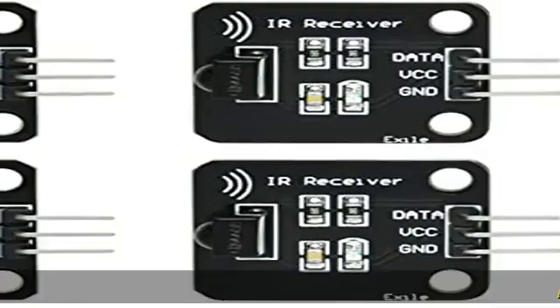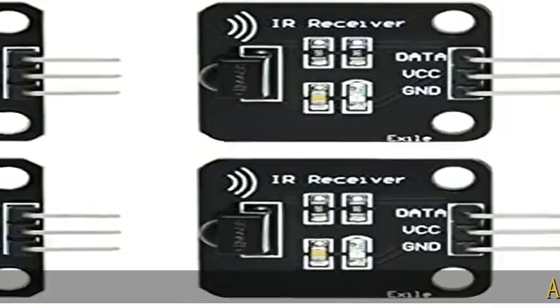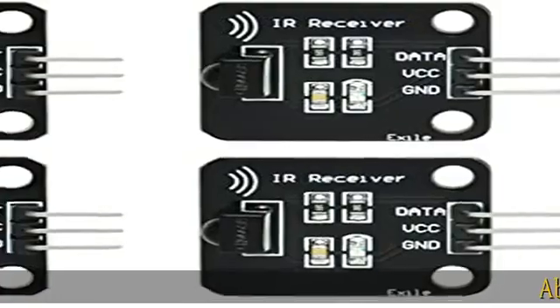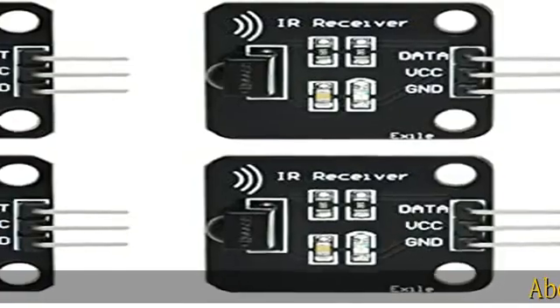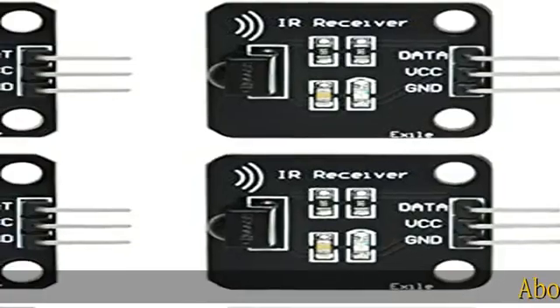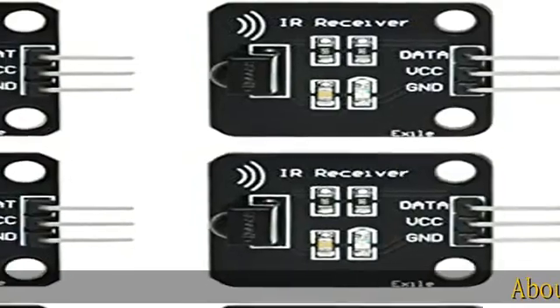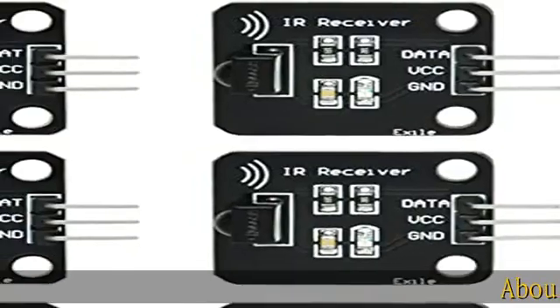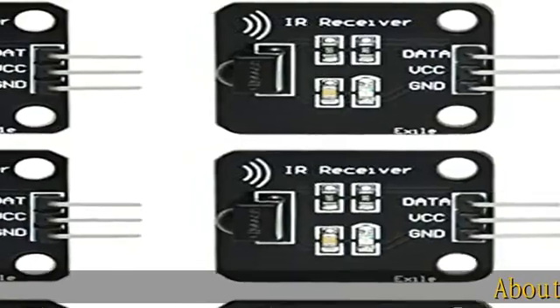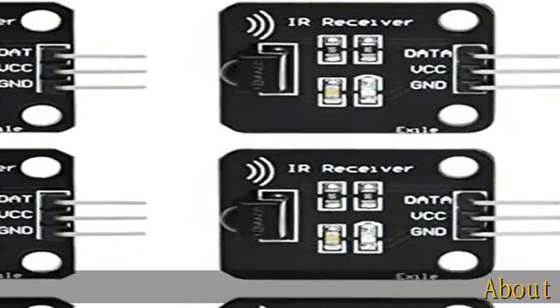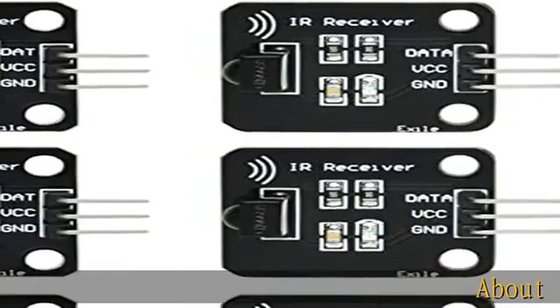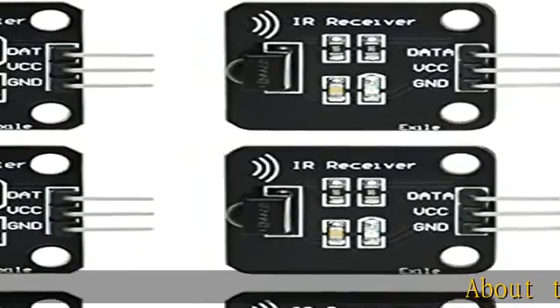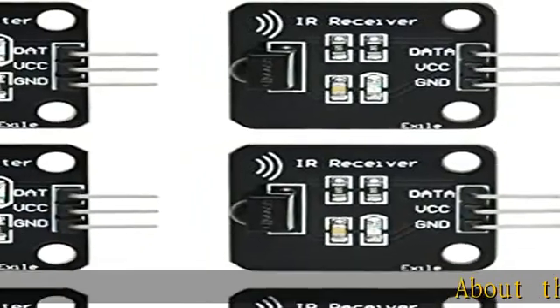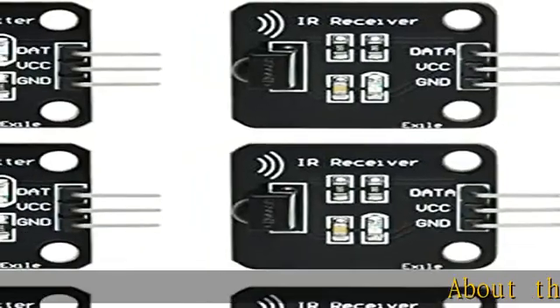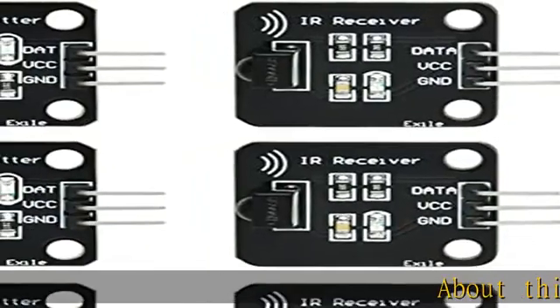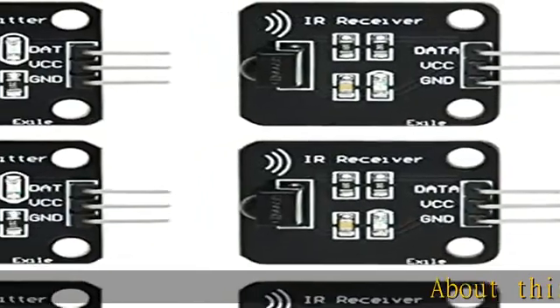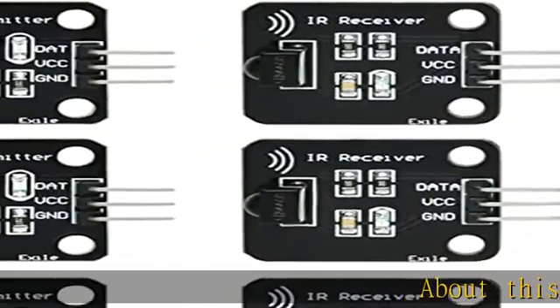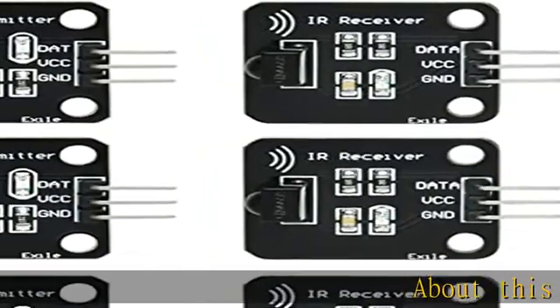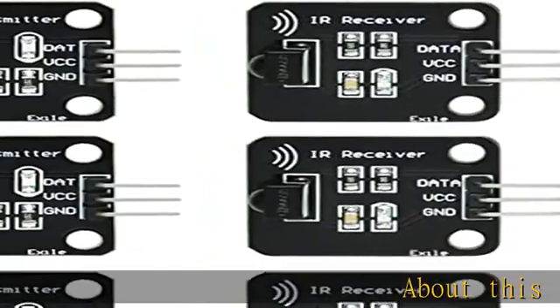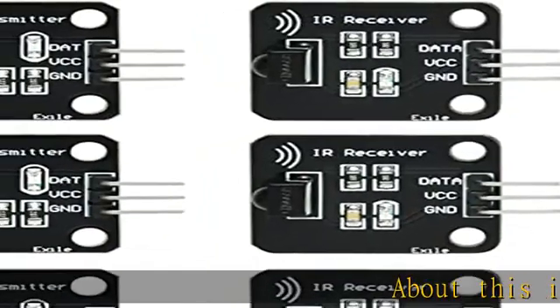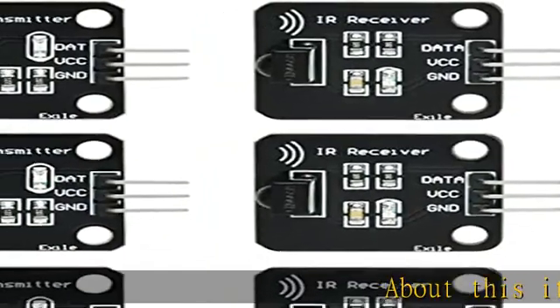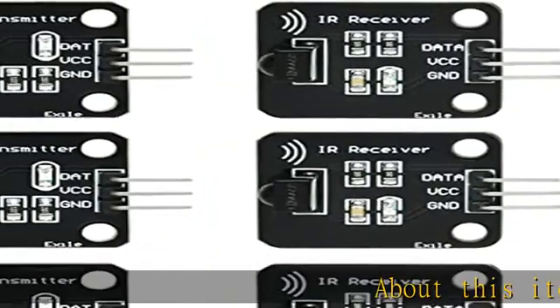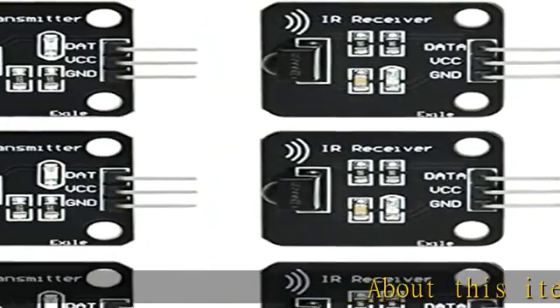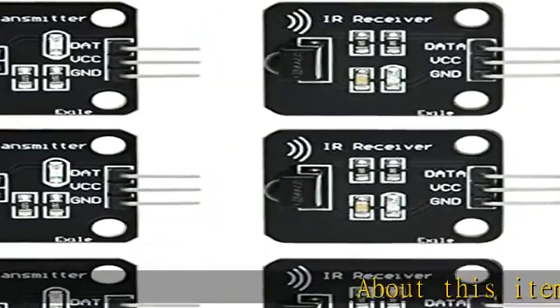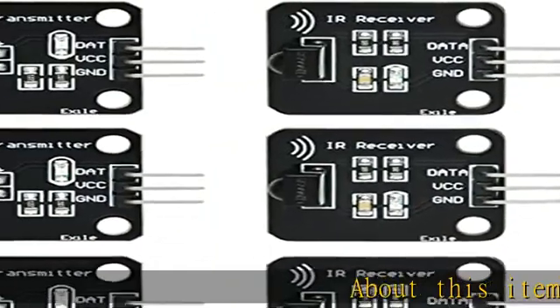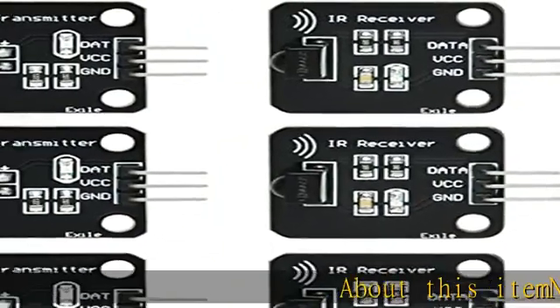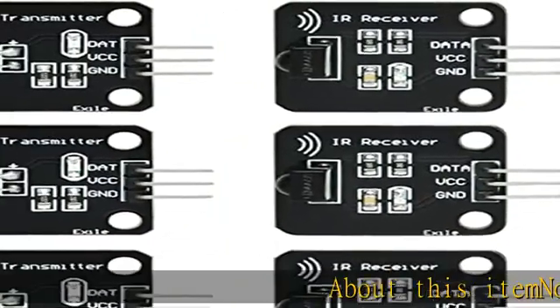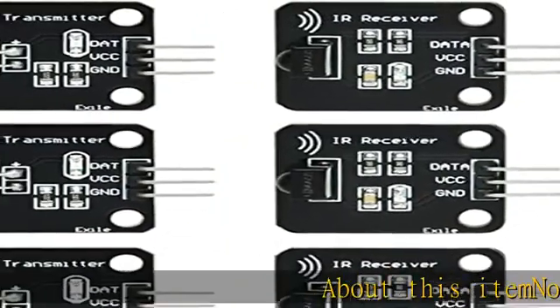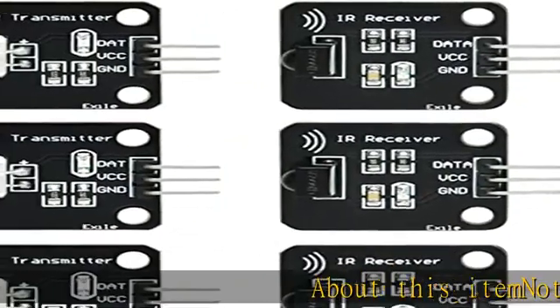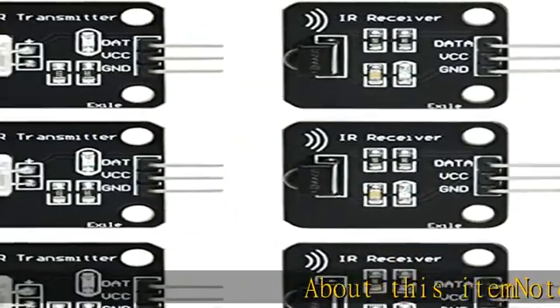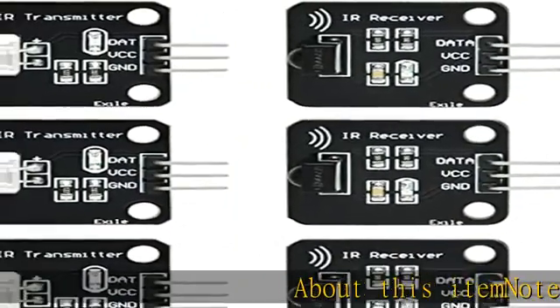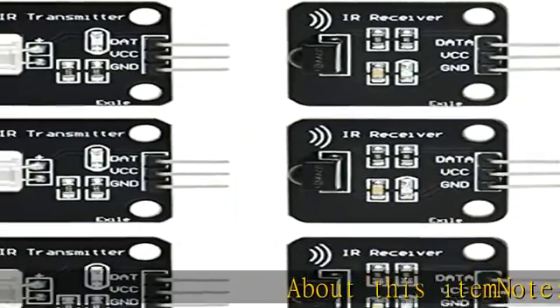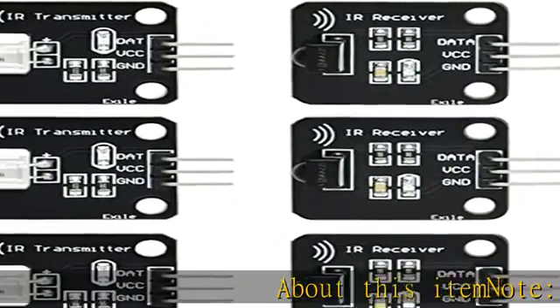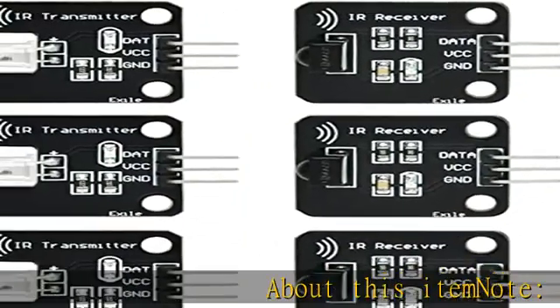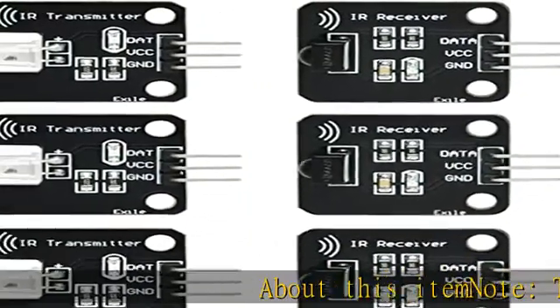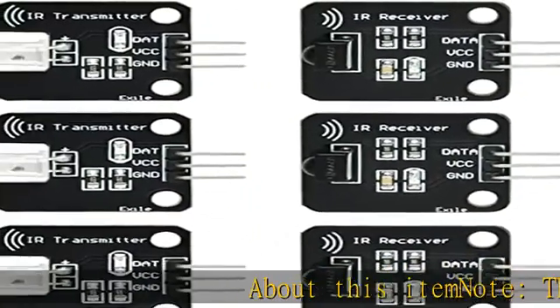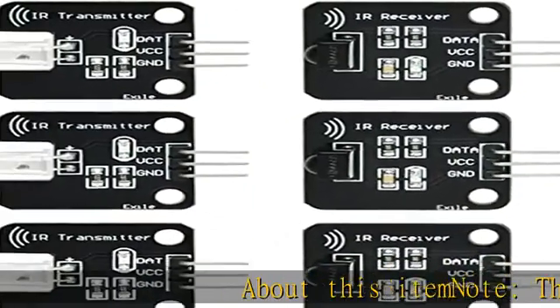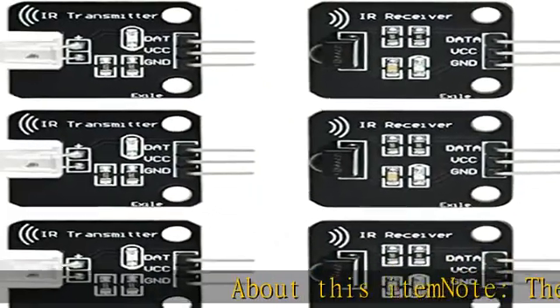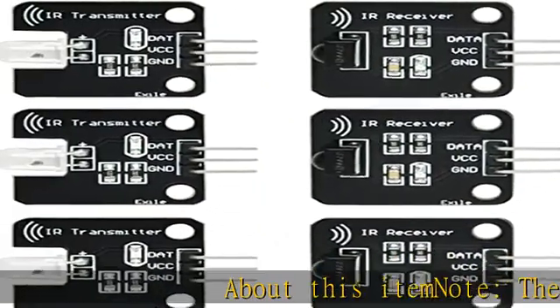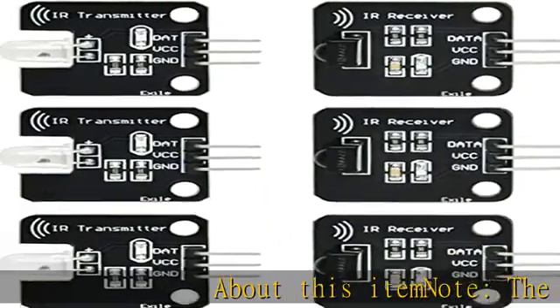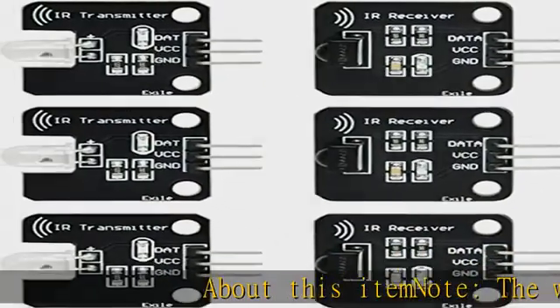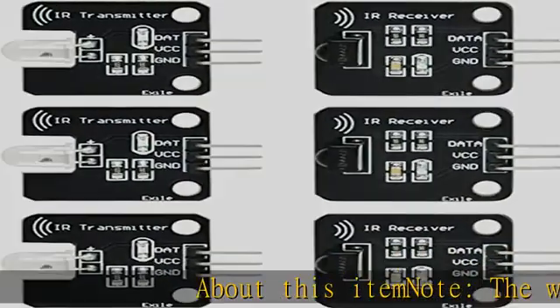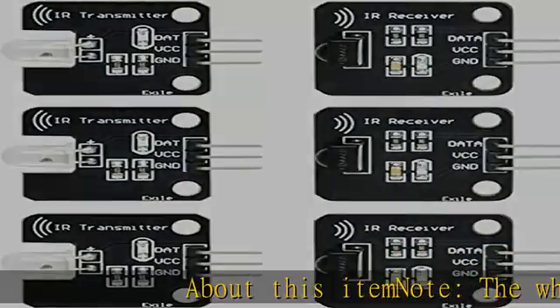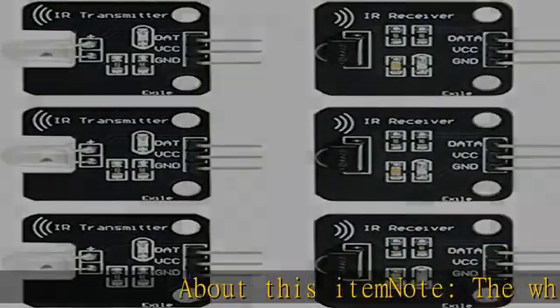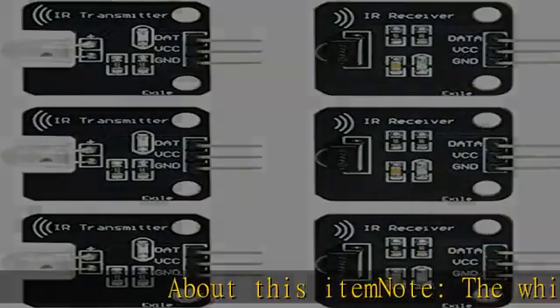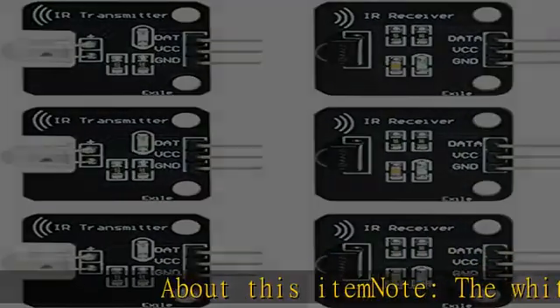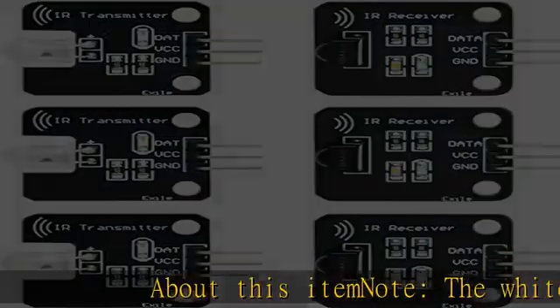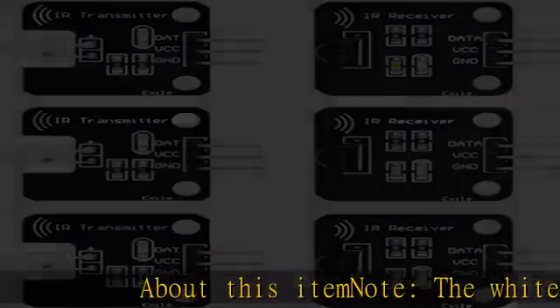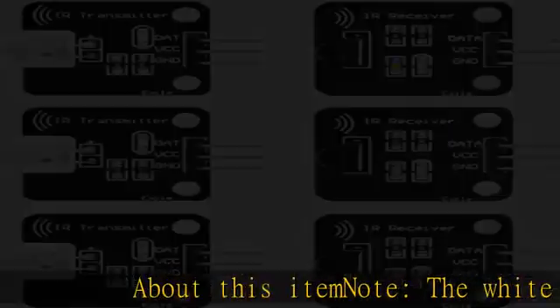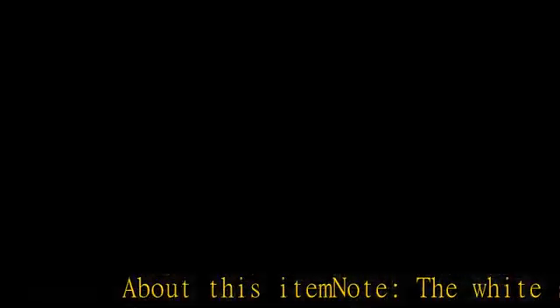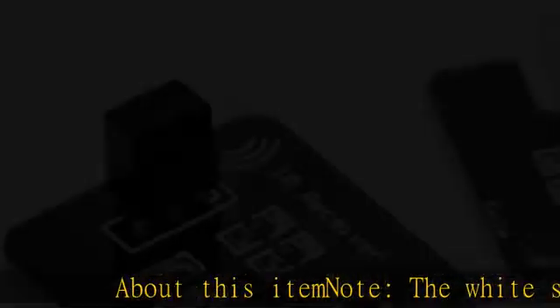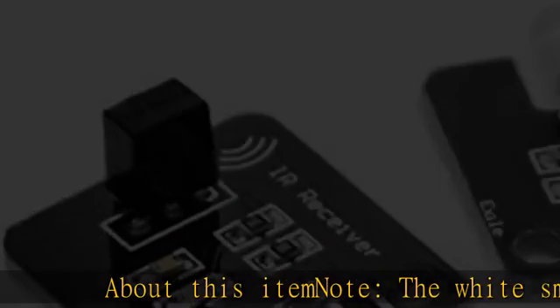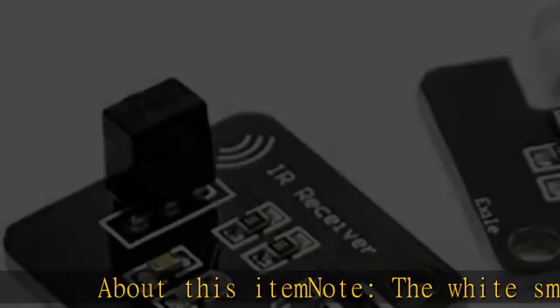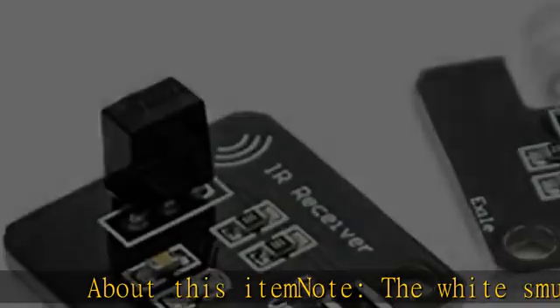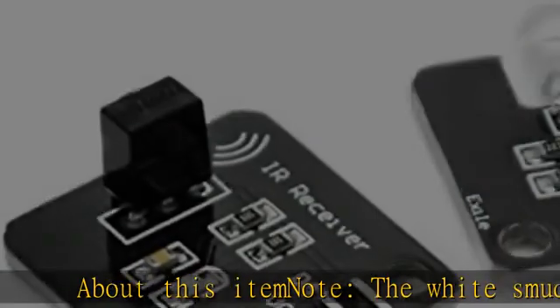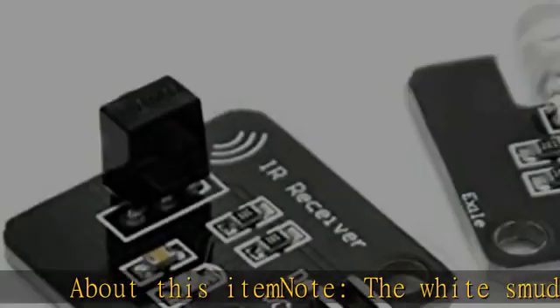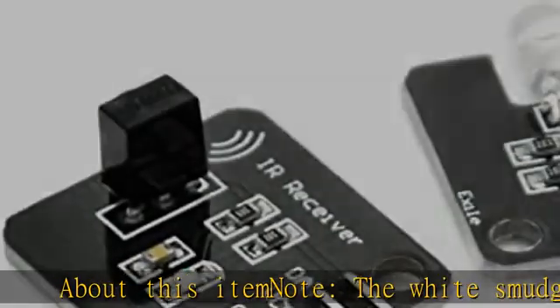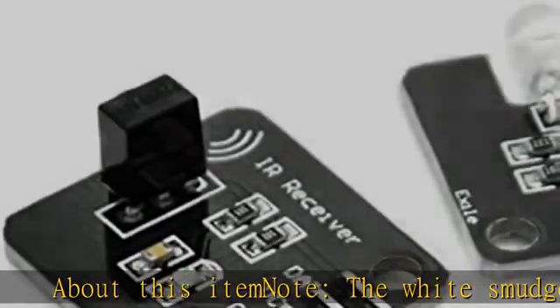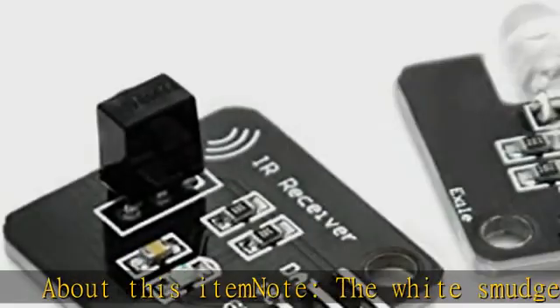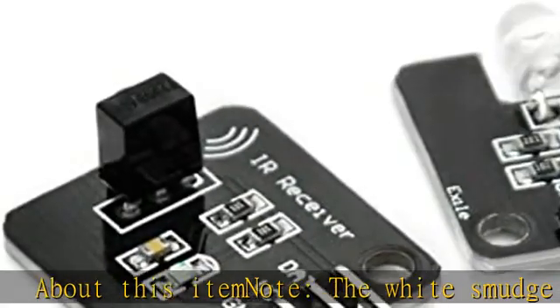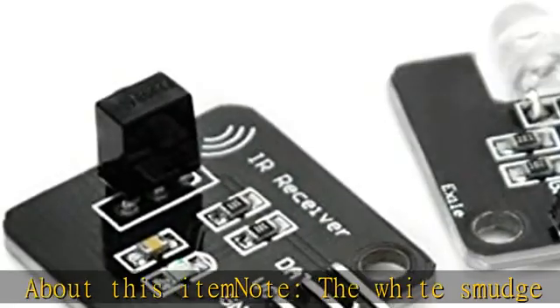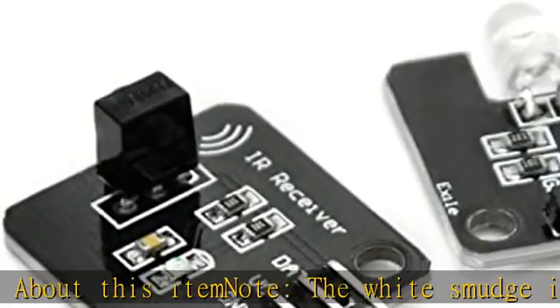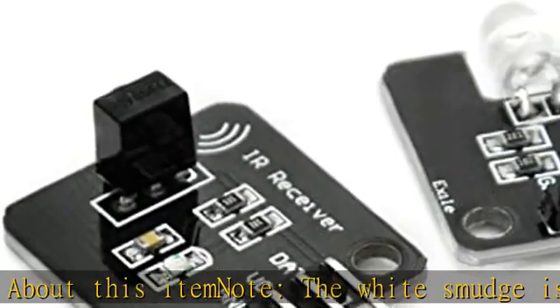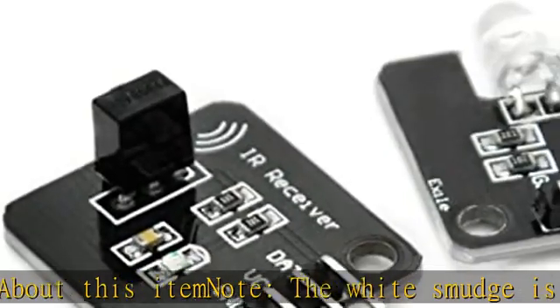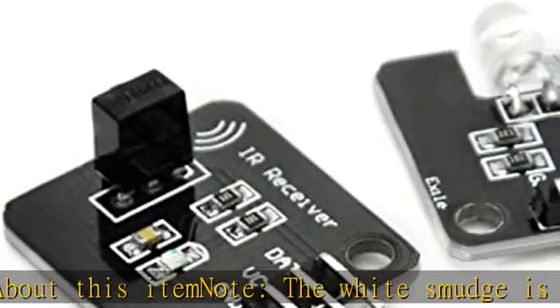About this item, note: the white smudge is not corrosion damage, it's flux. You can wipe it off with a rag.